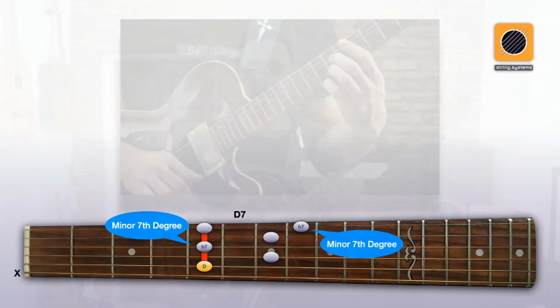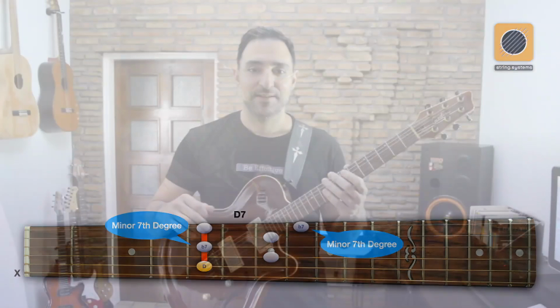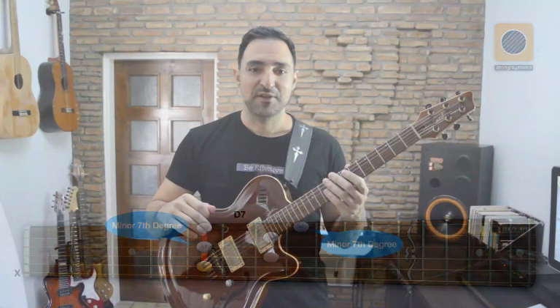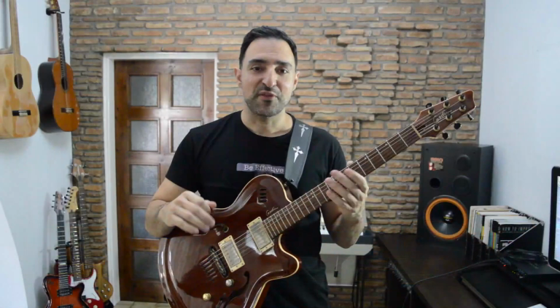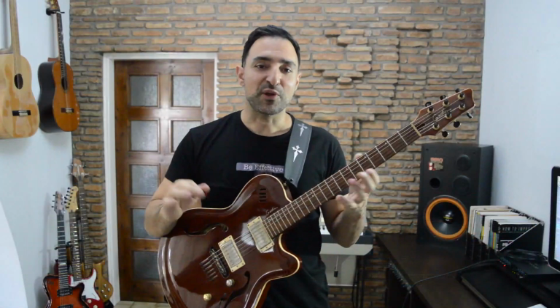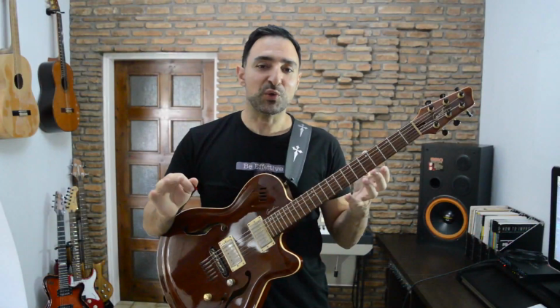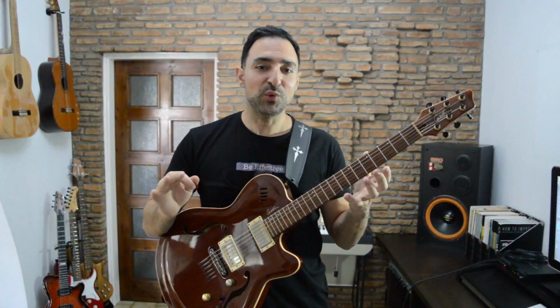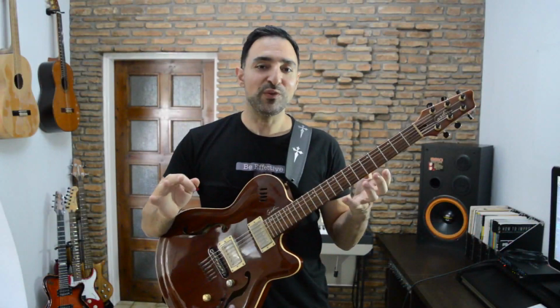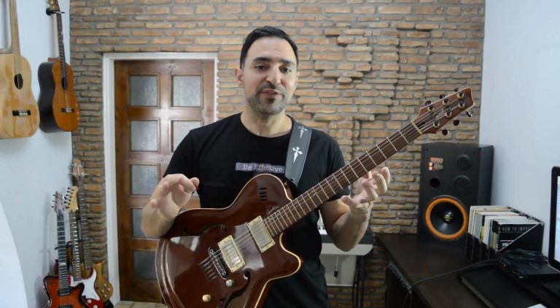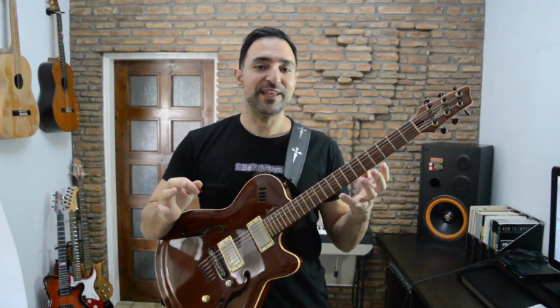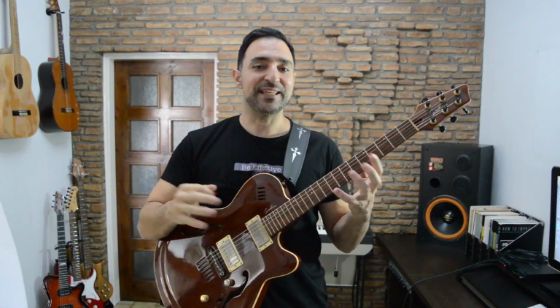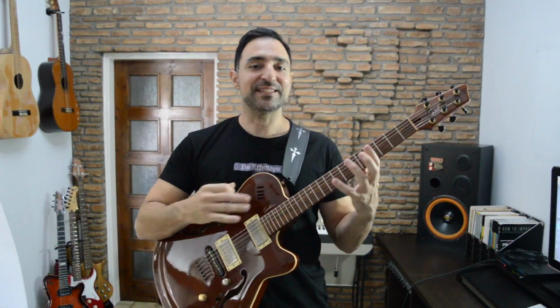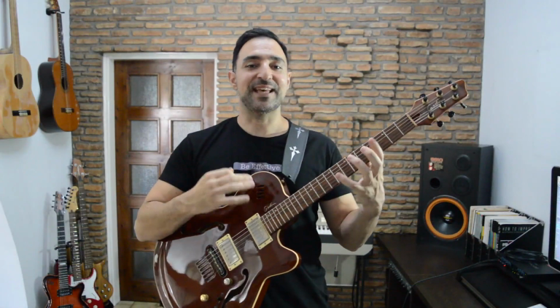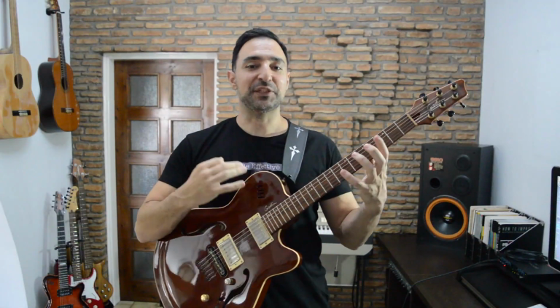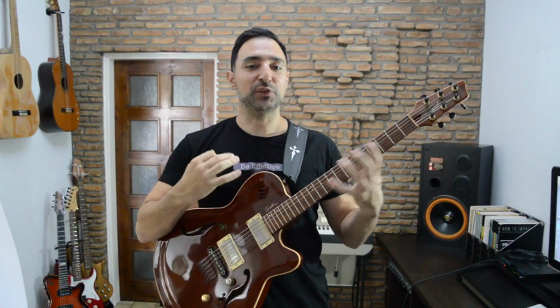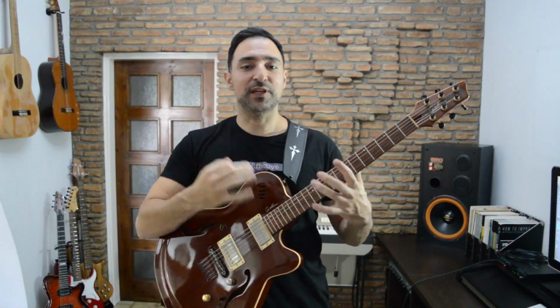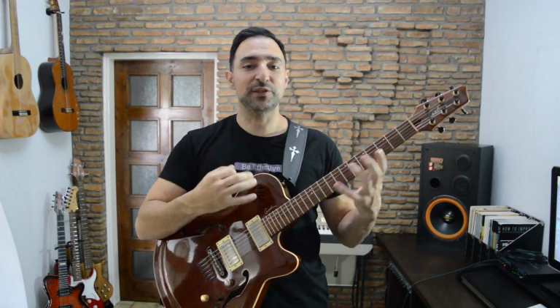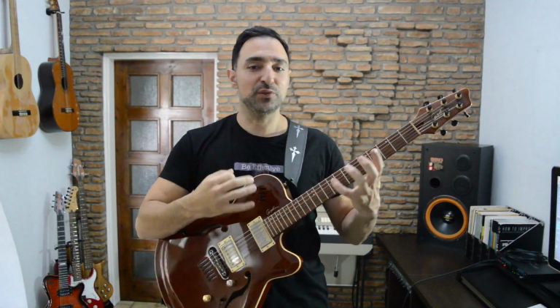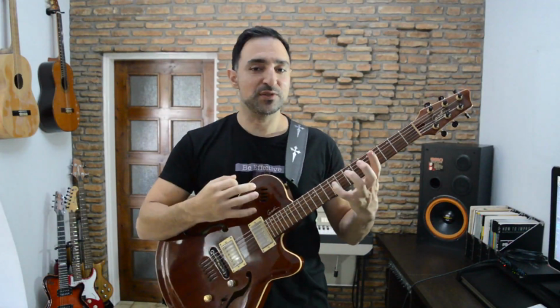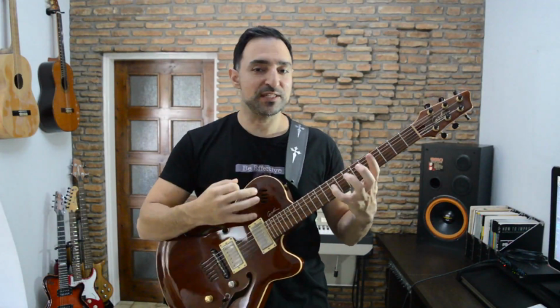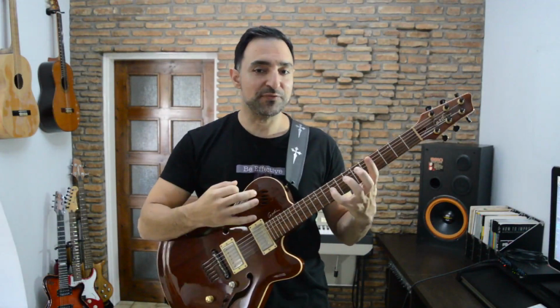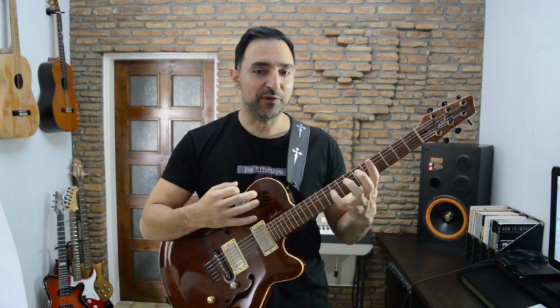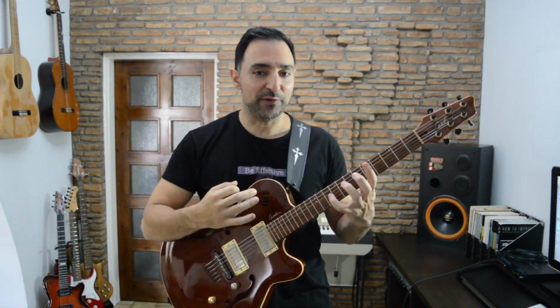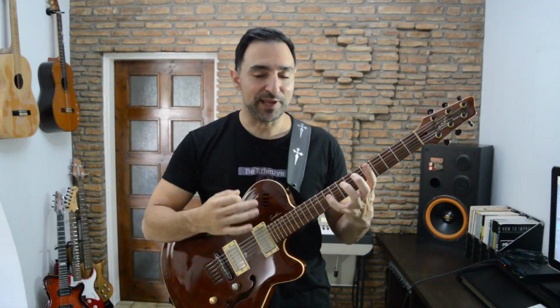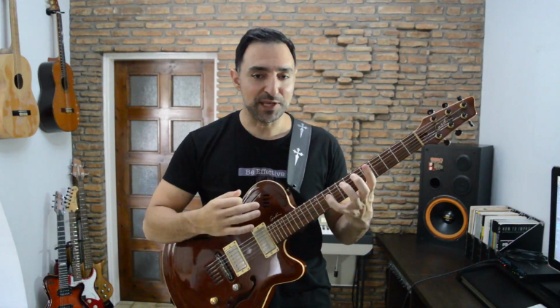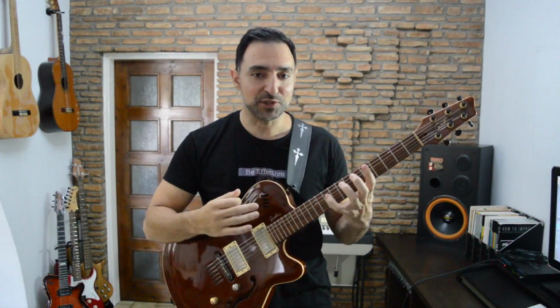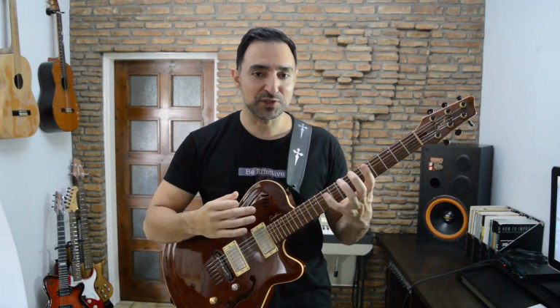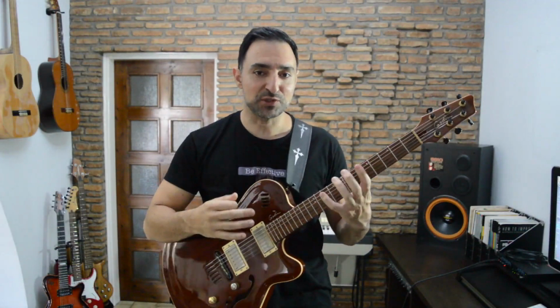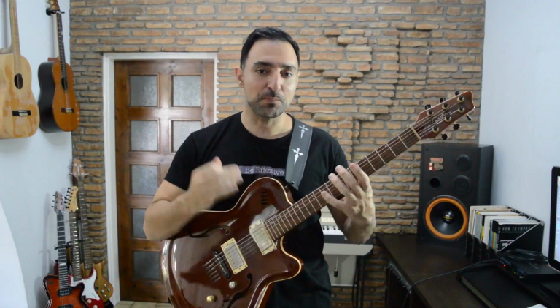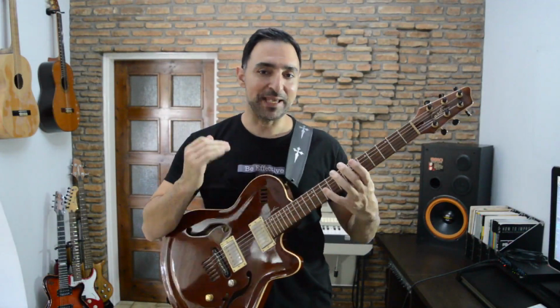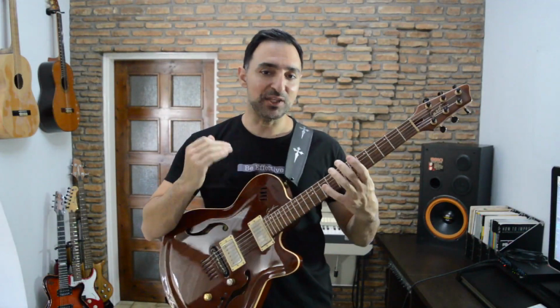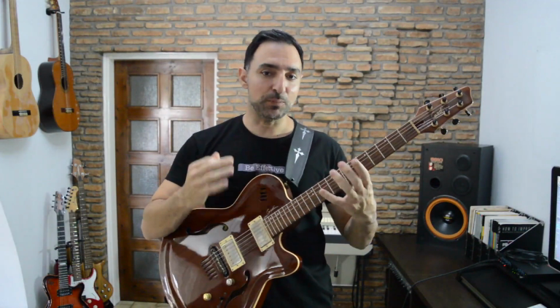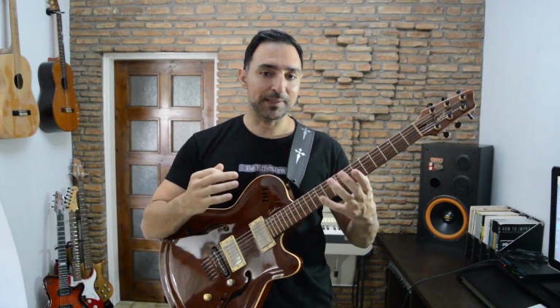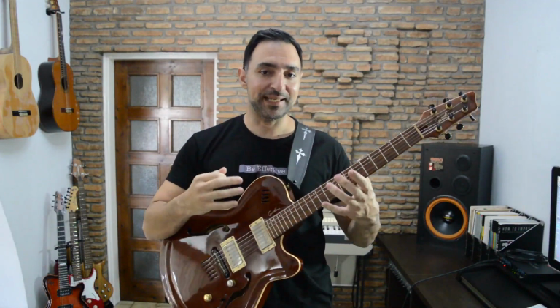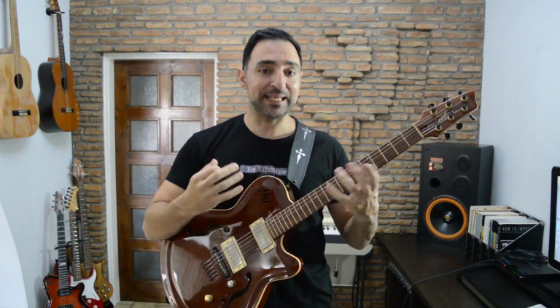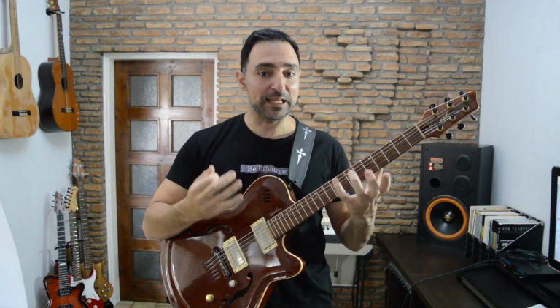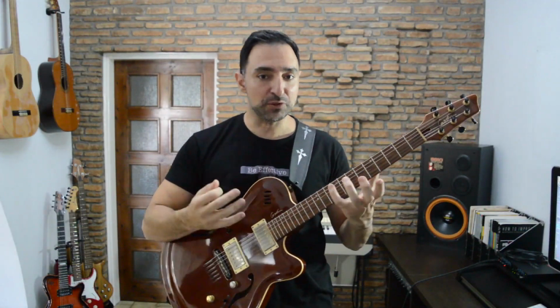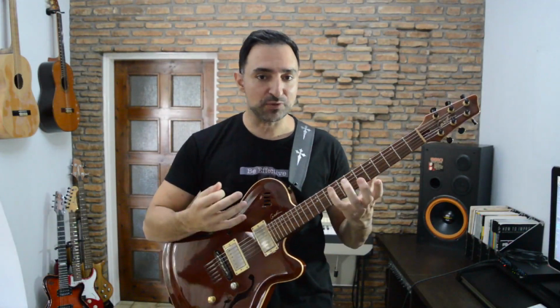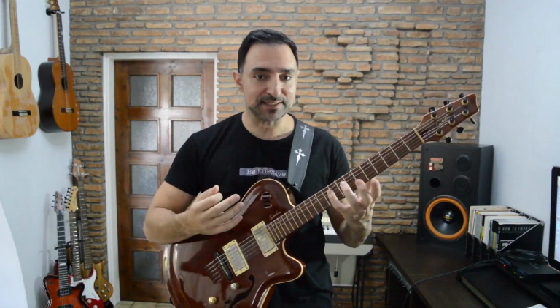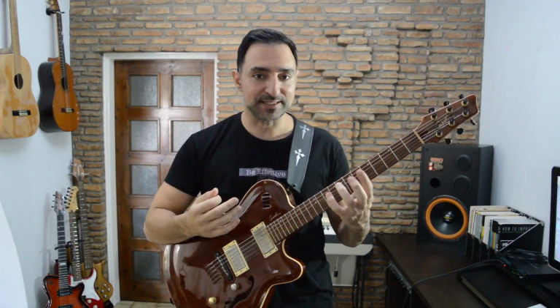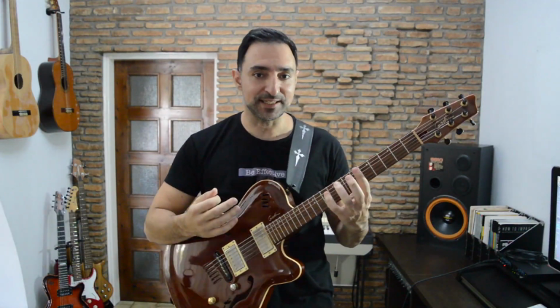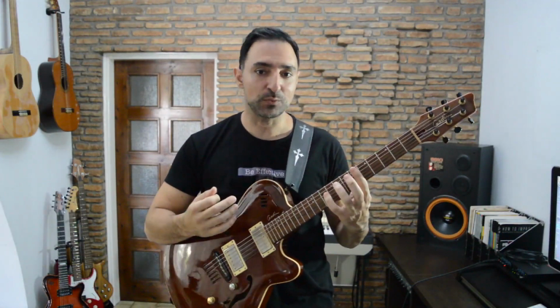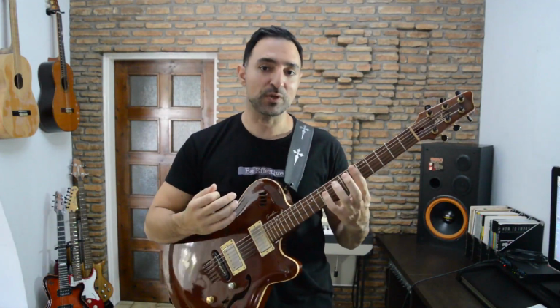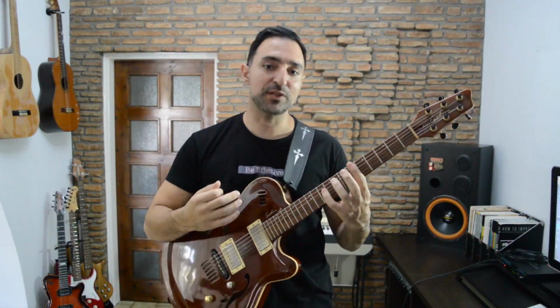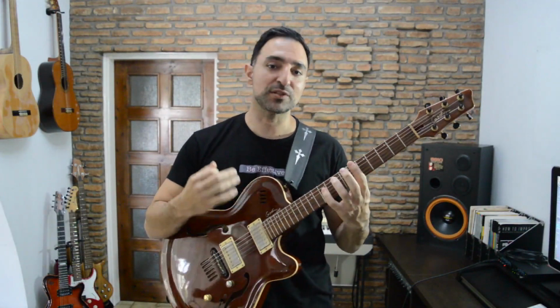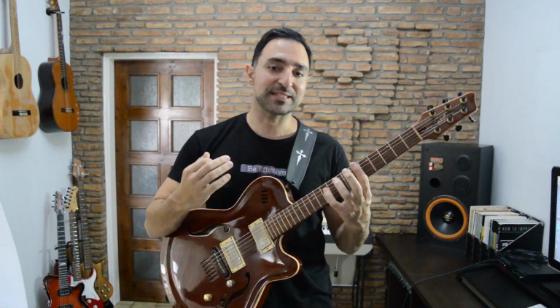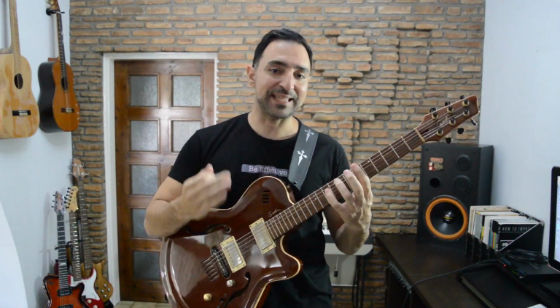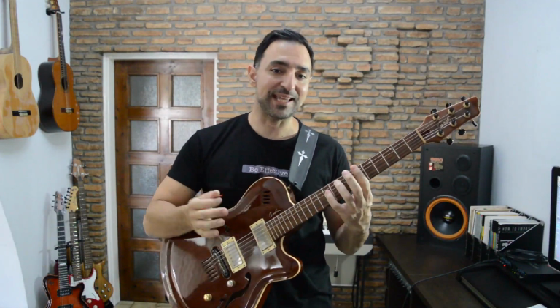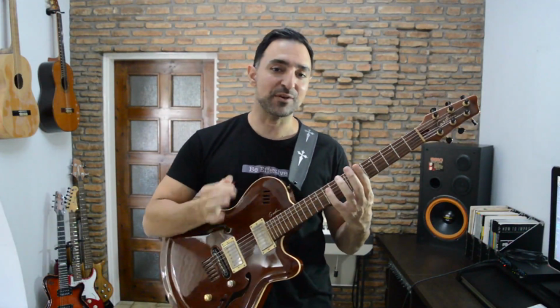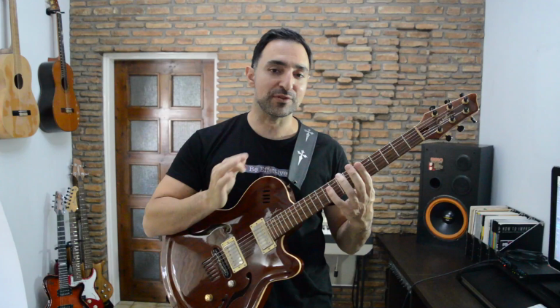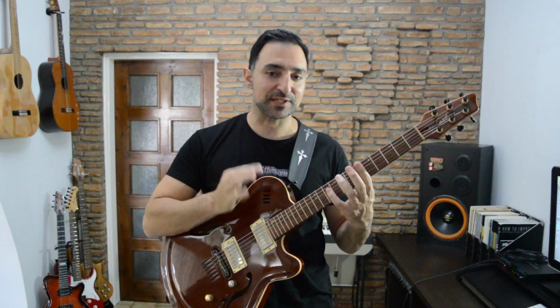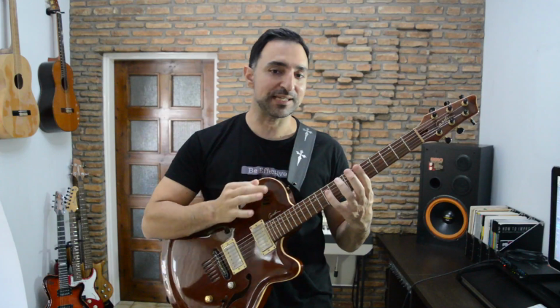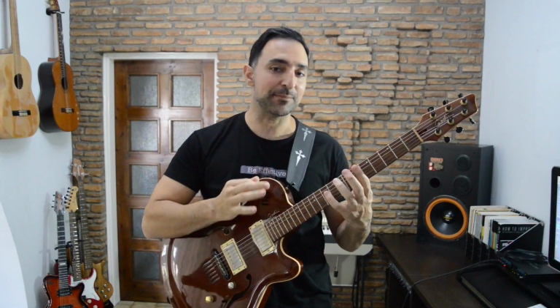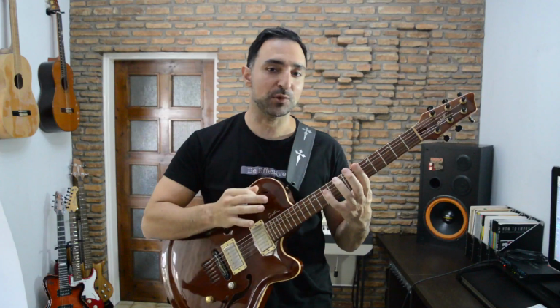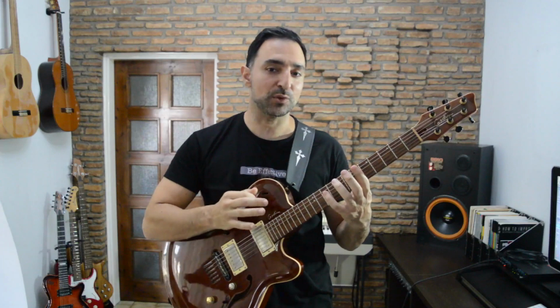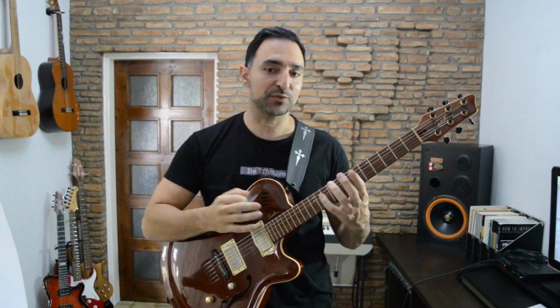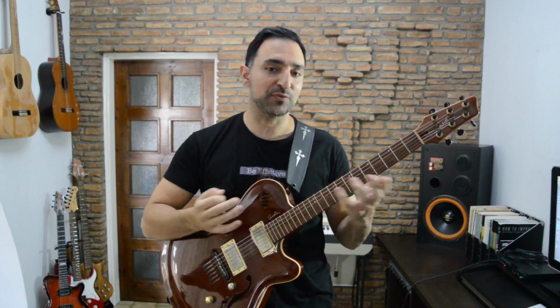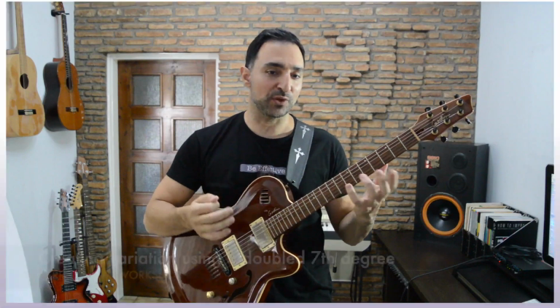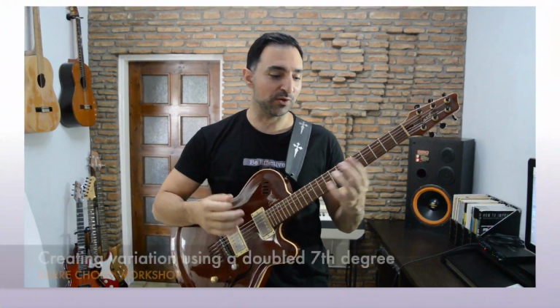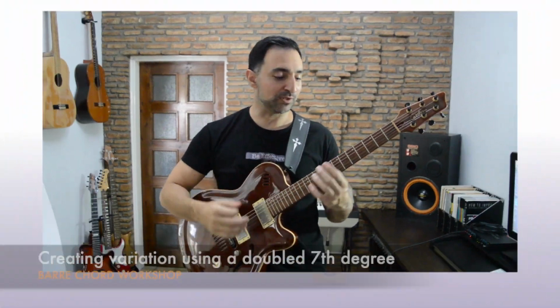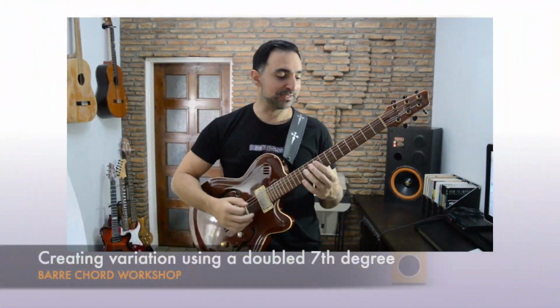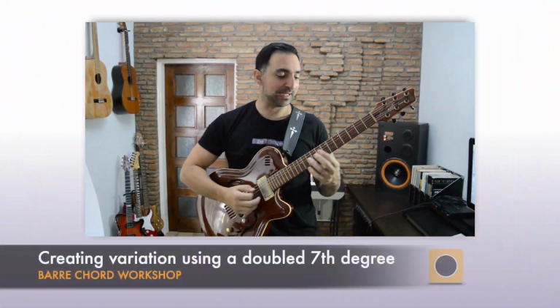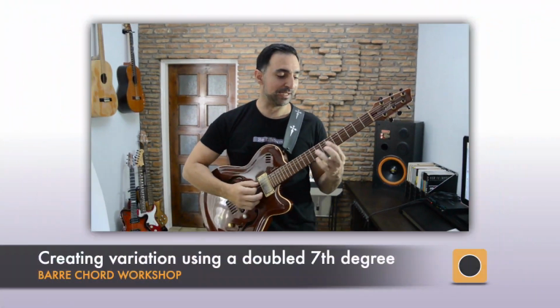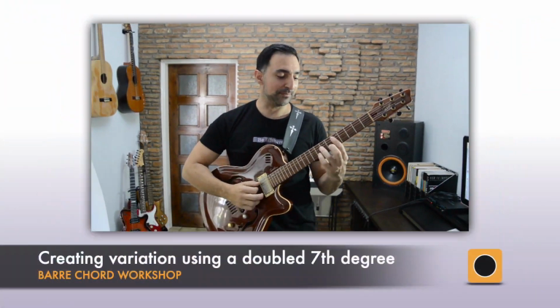The cool thing is that you can use these variations to make your playing interesting when you're staying on the same chord for a long time.